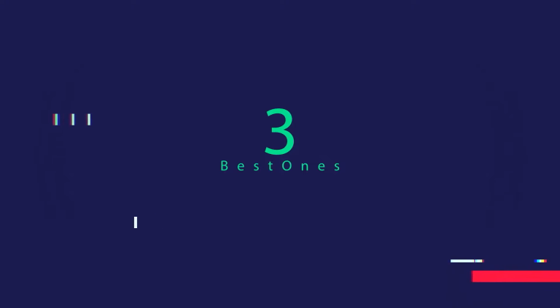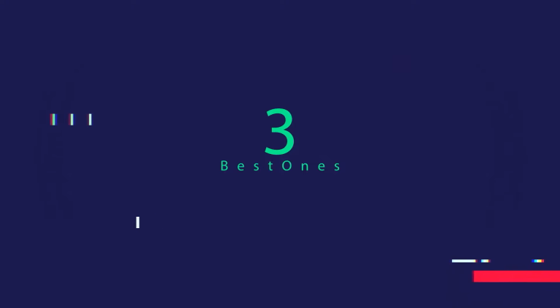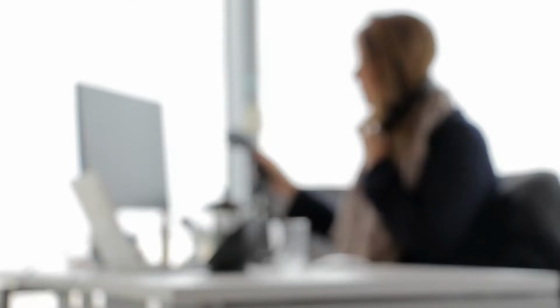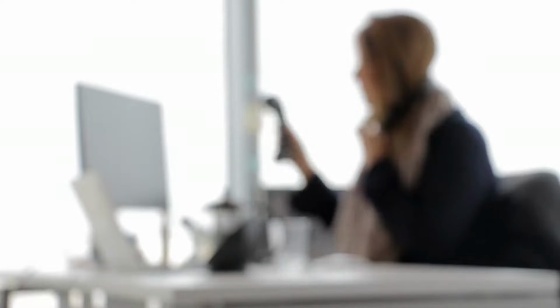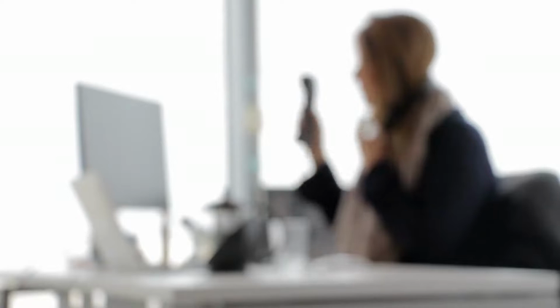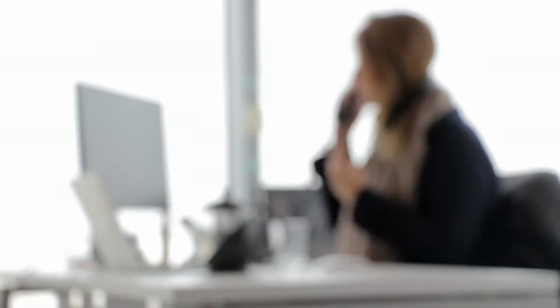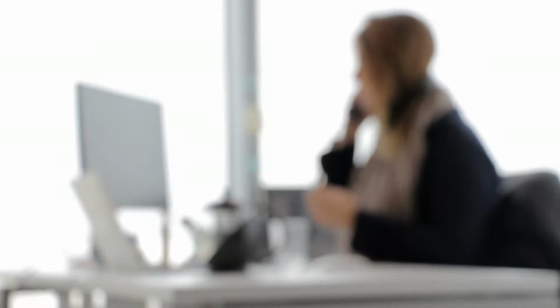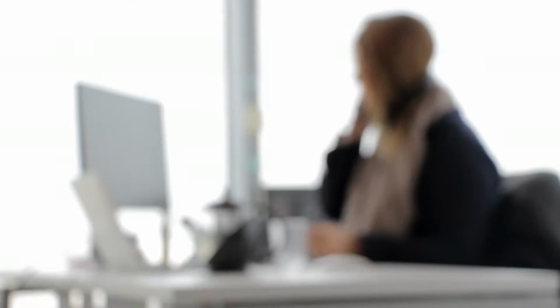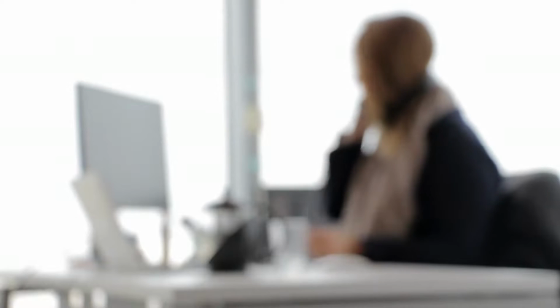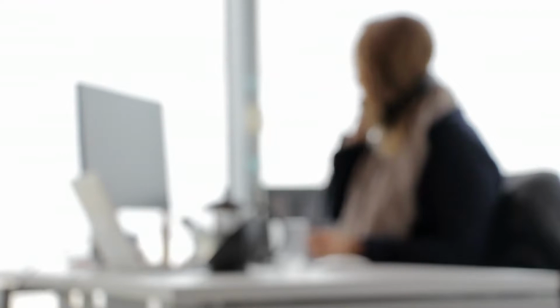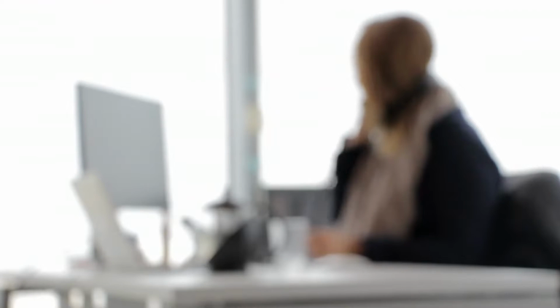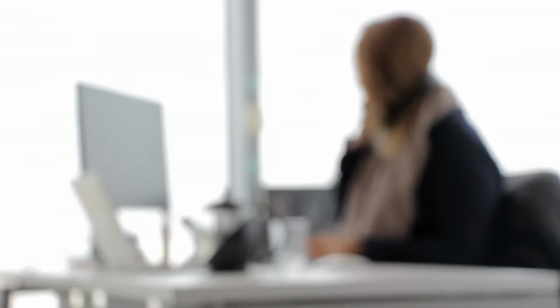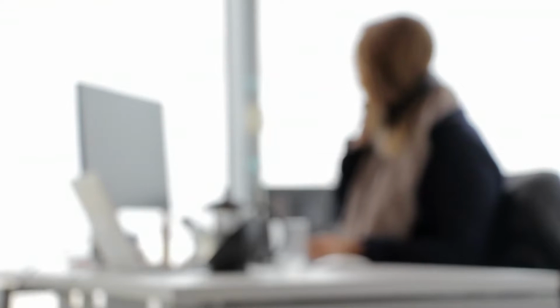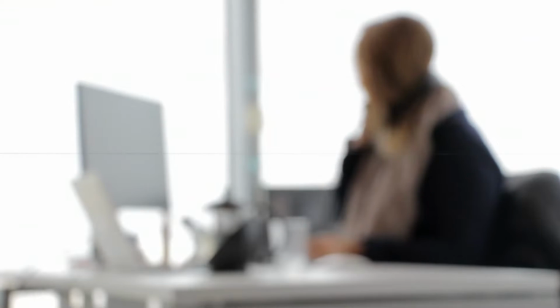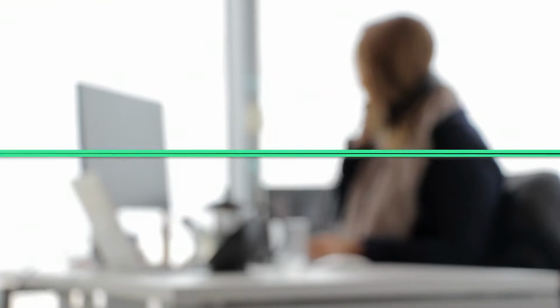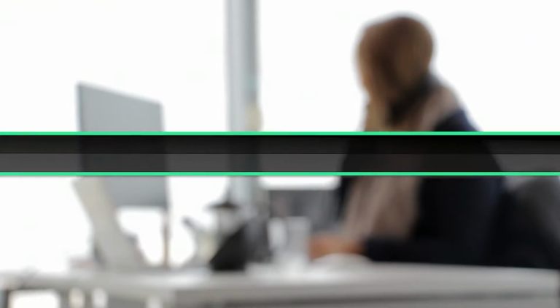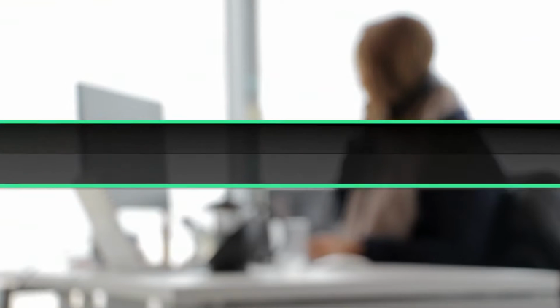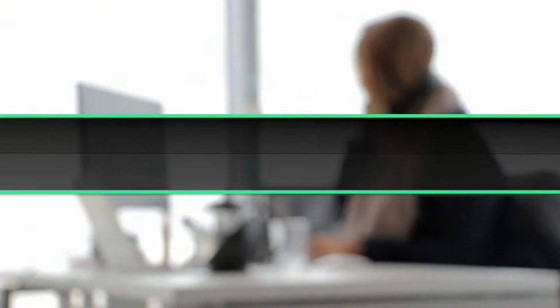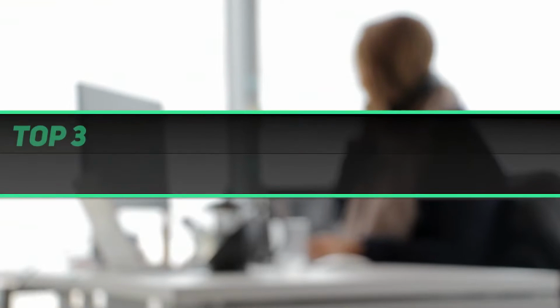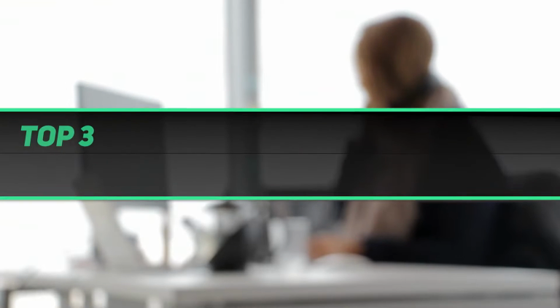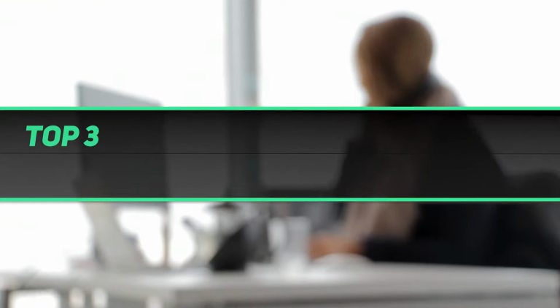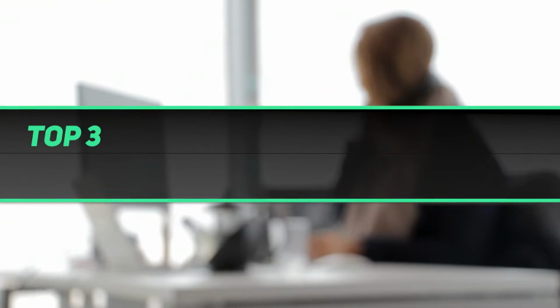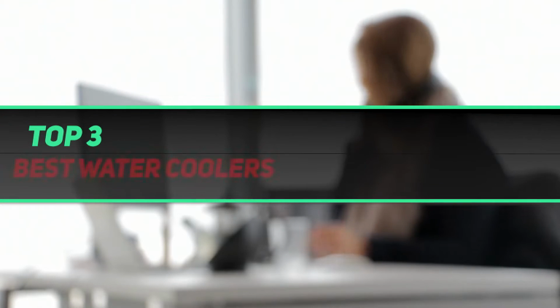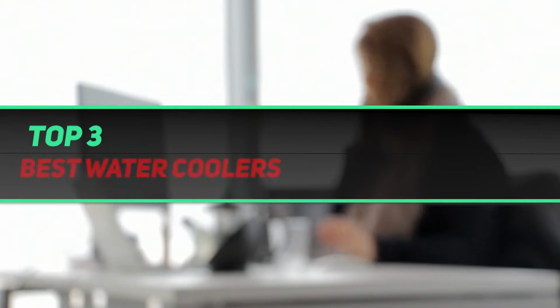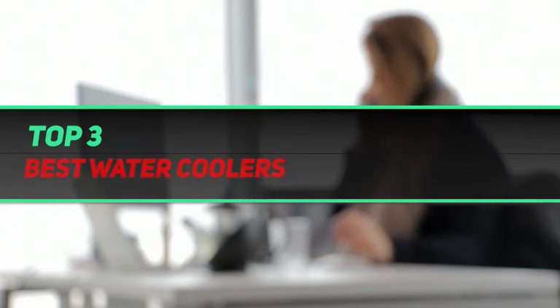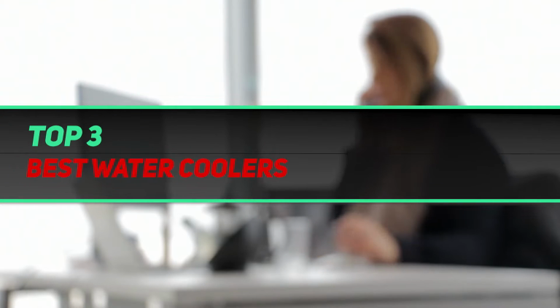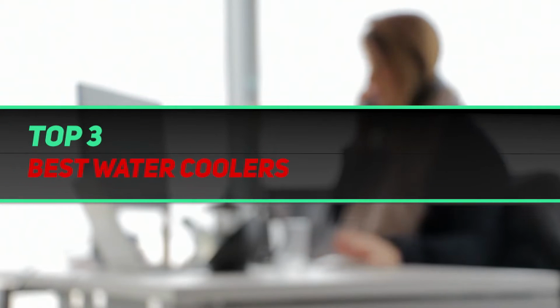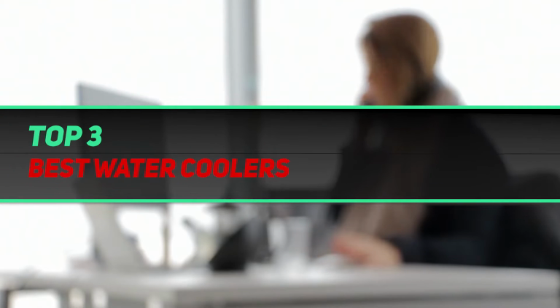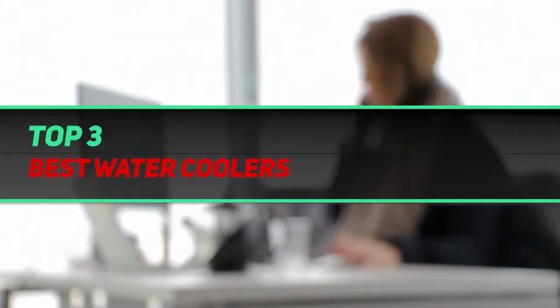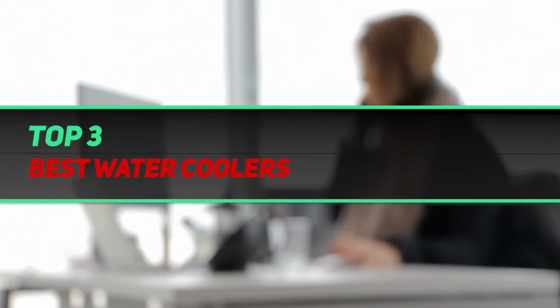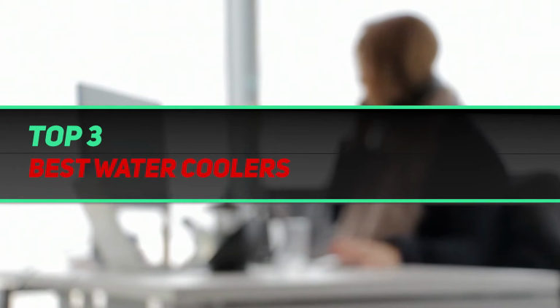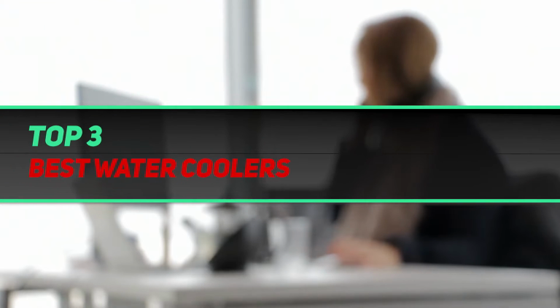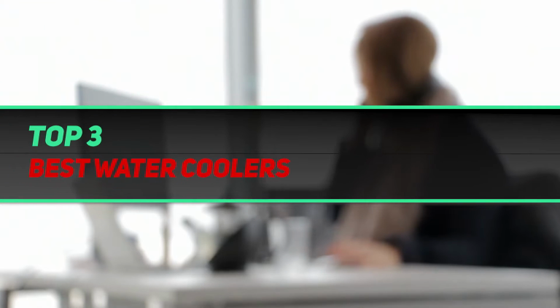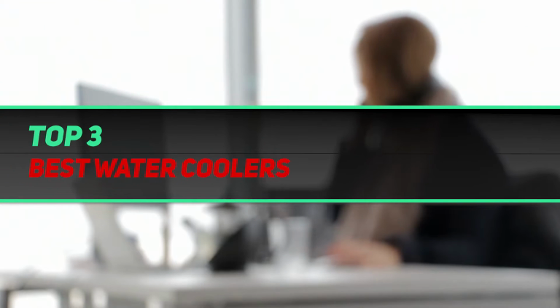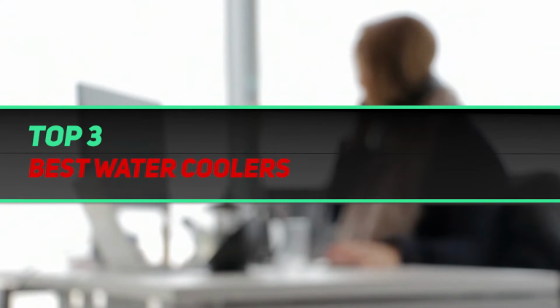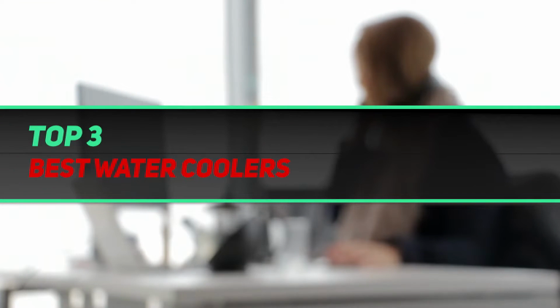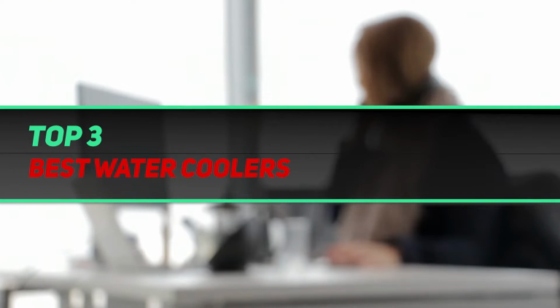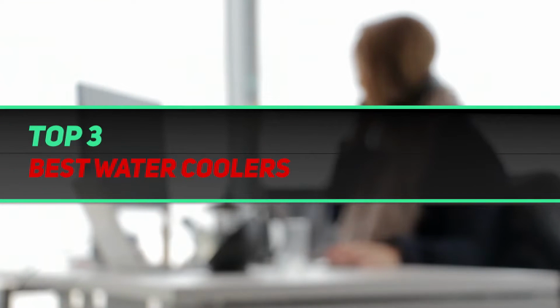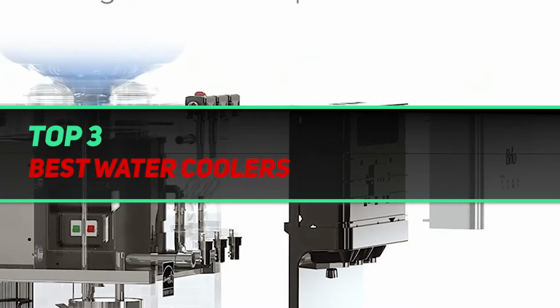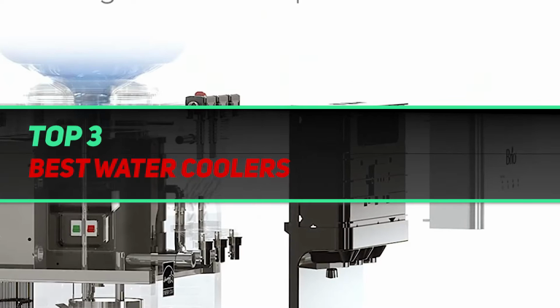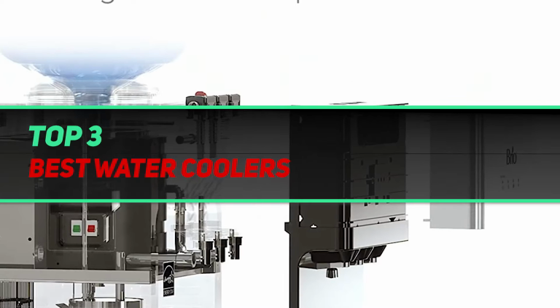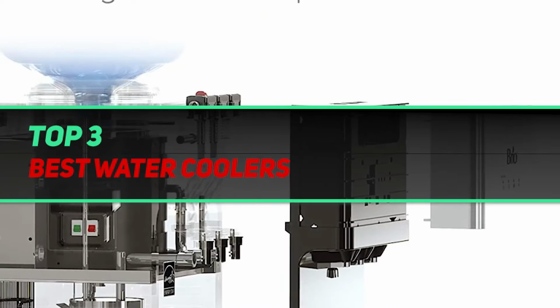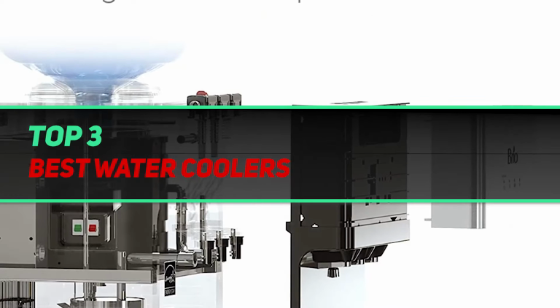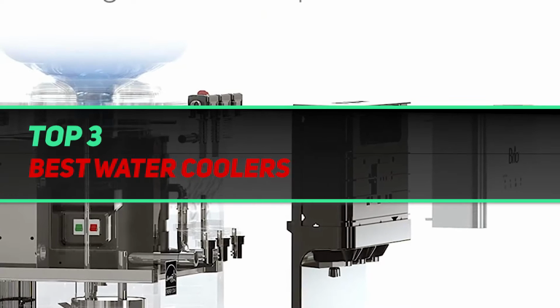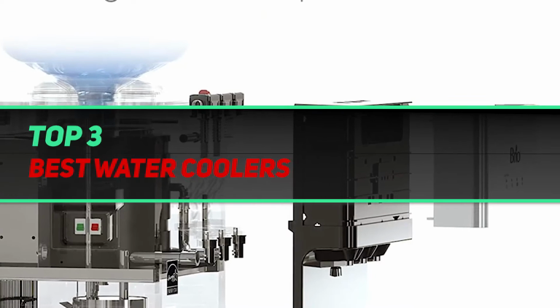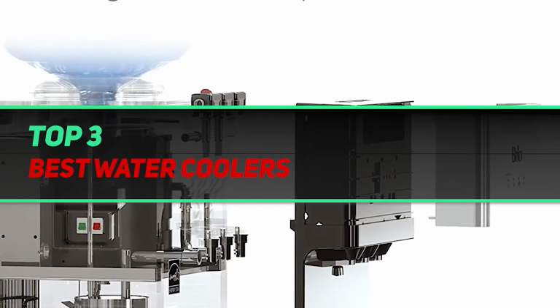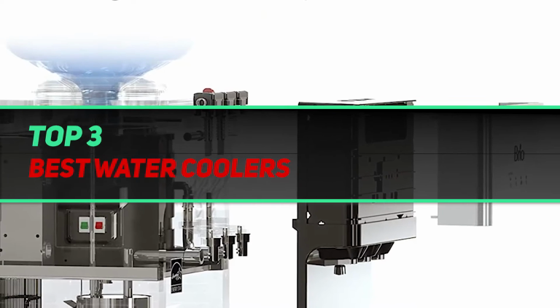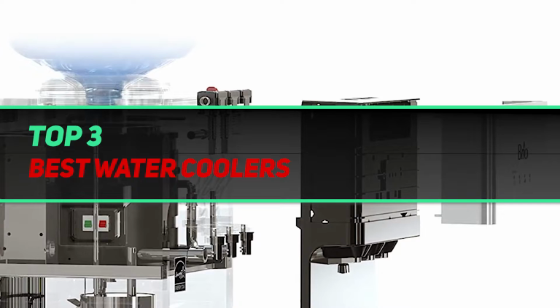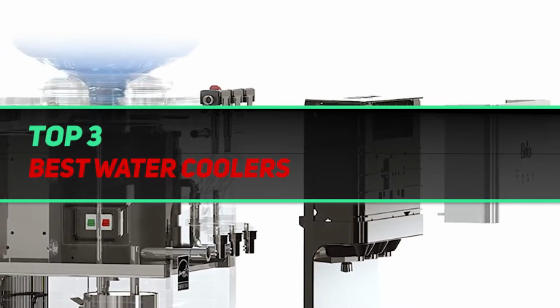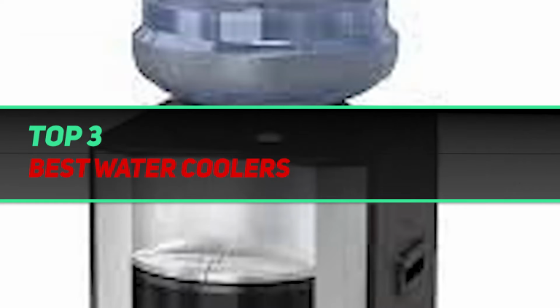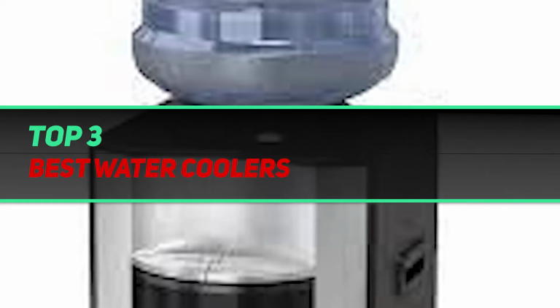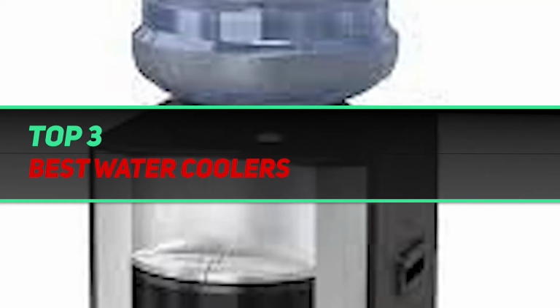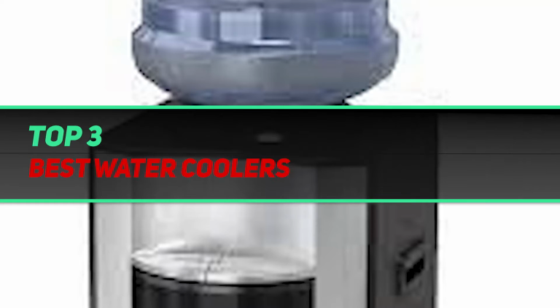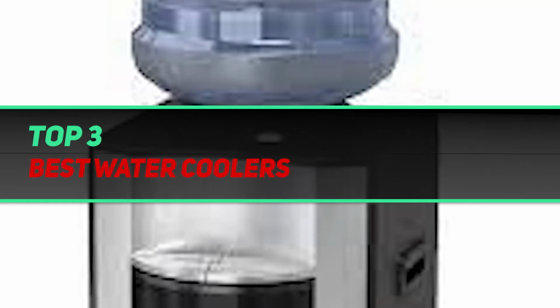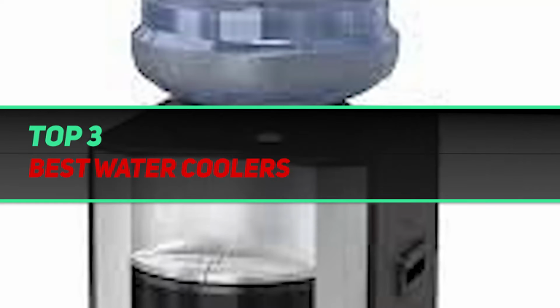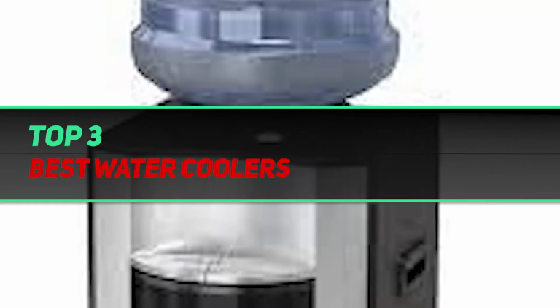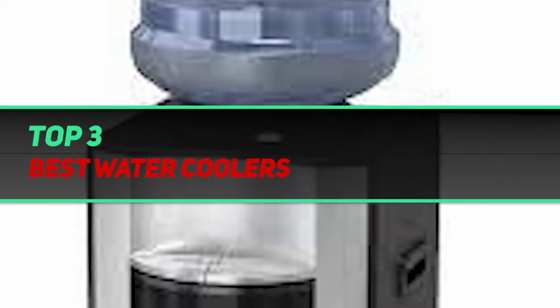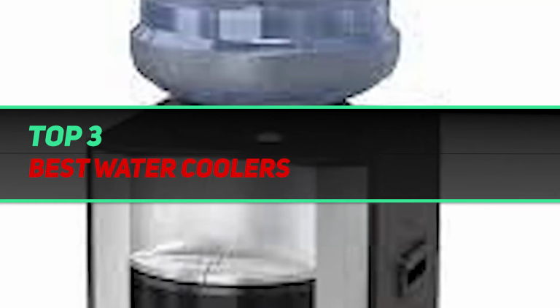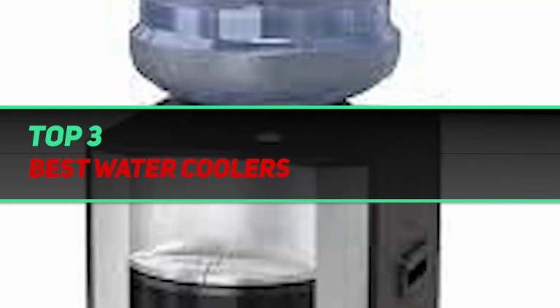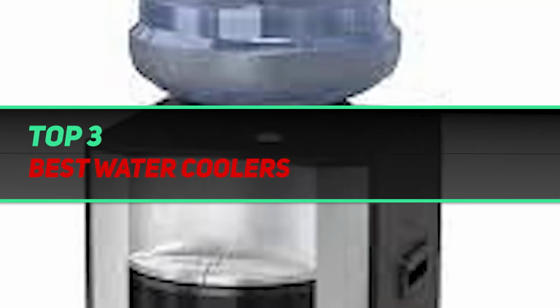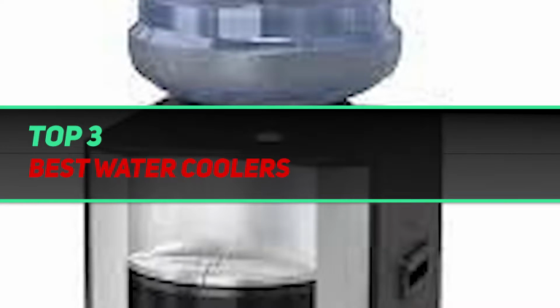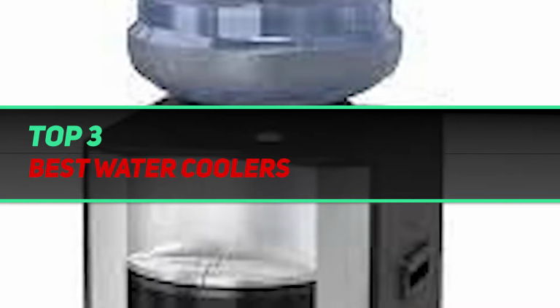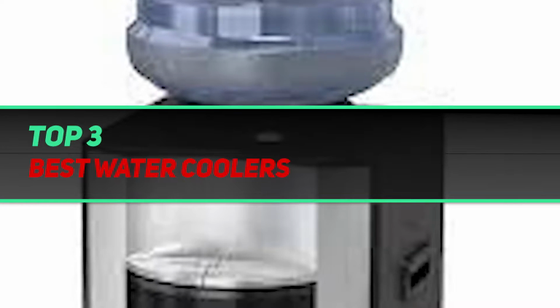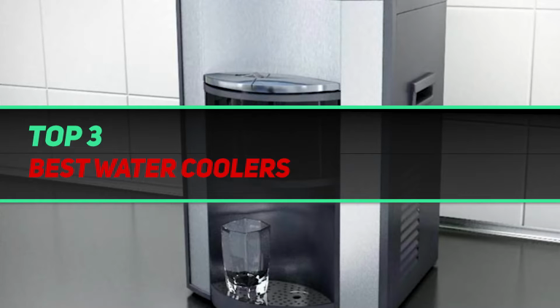Hi guys, welcome back to my channel. In today's video, we're gonna check out the top 3 best water coolers.